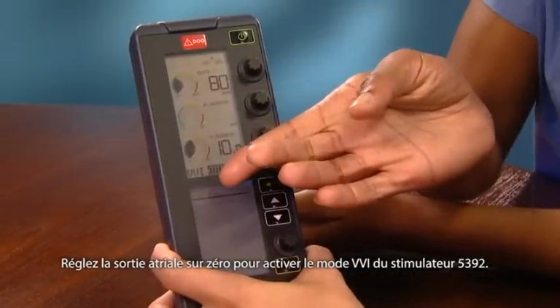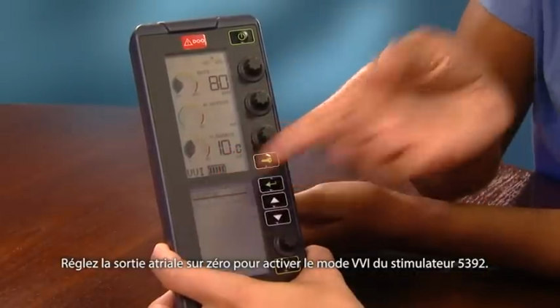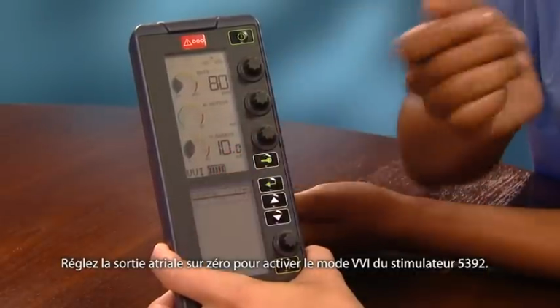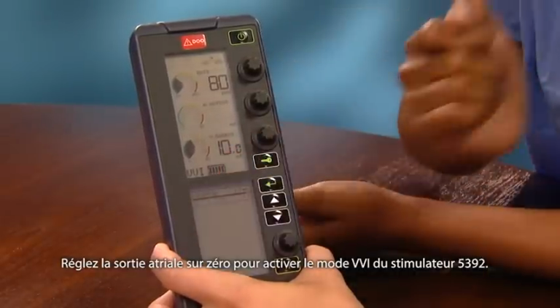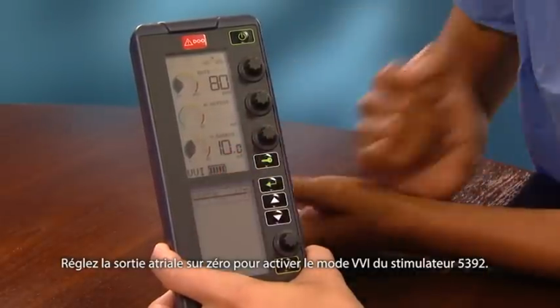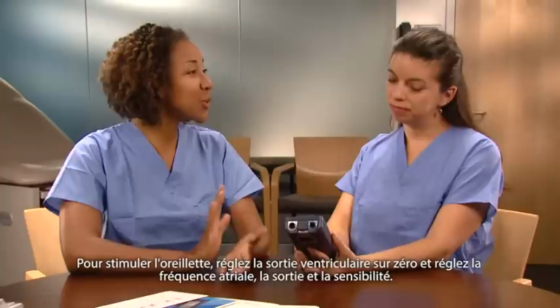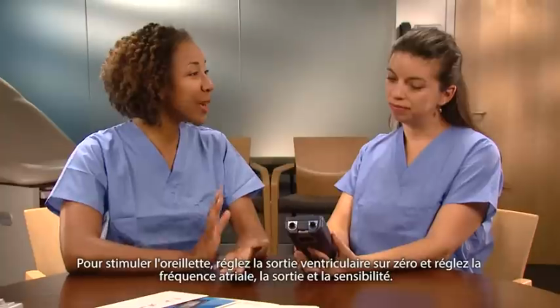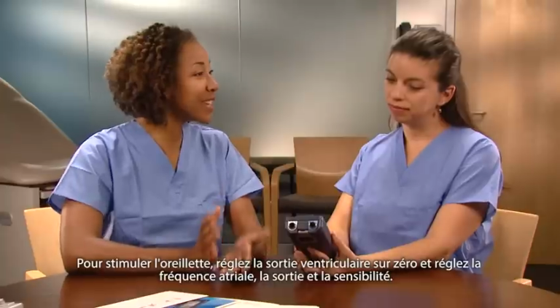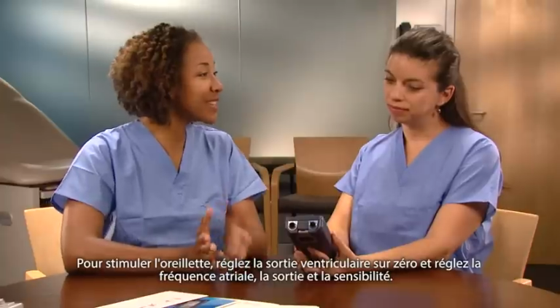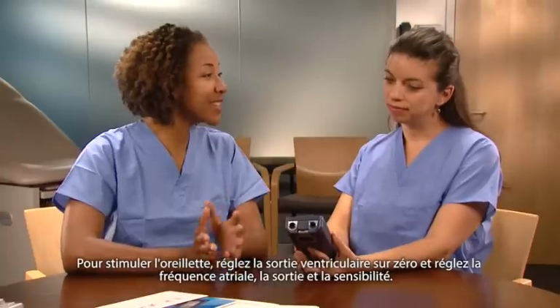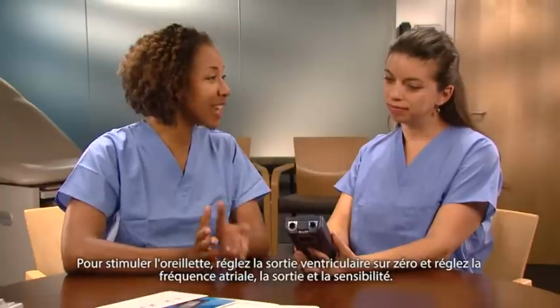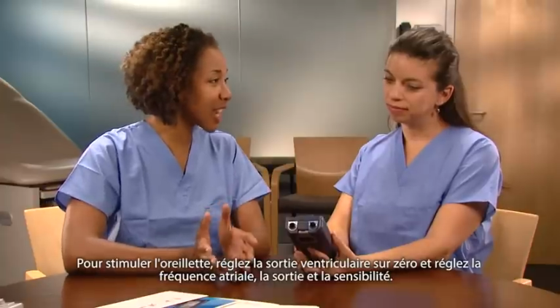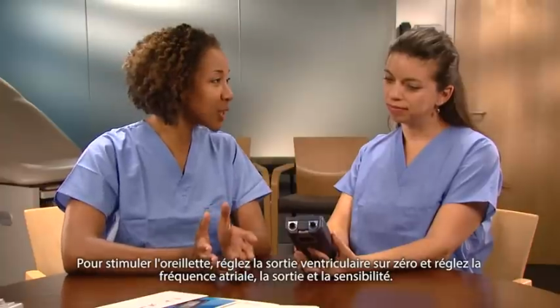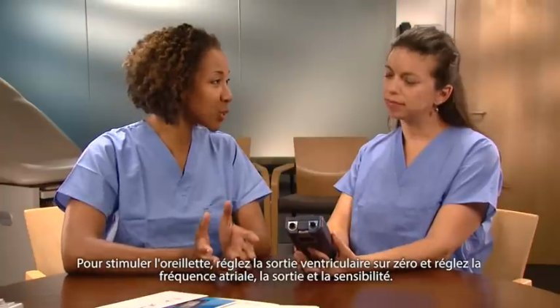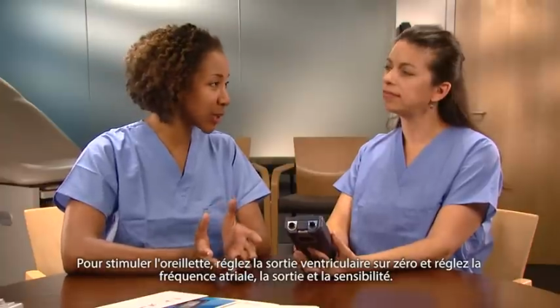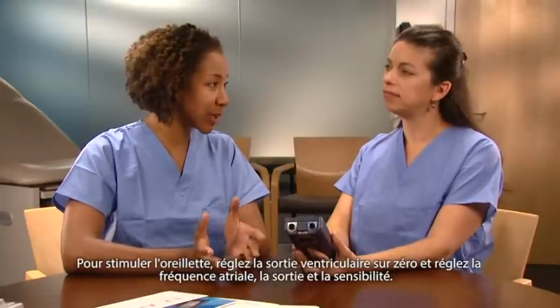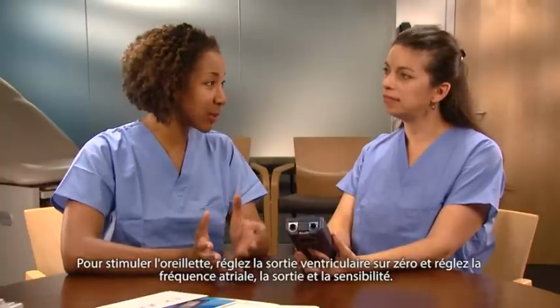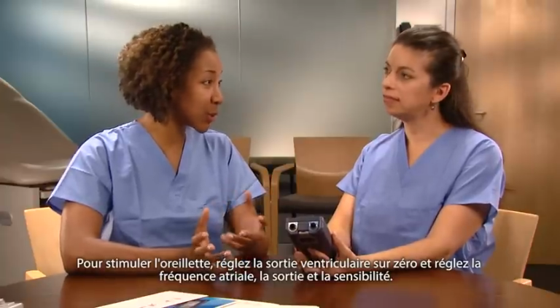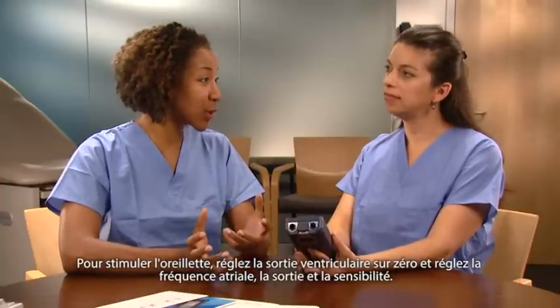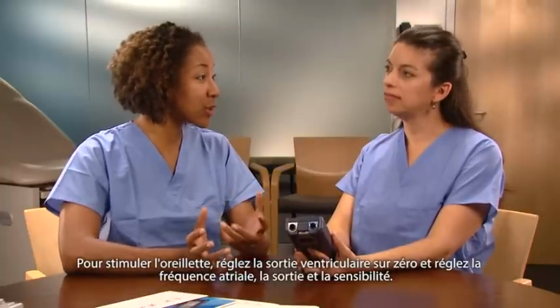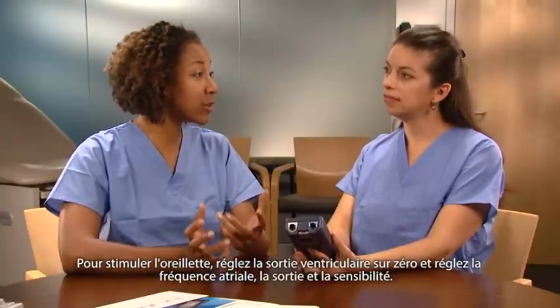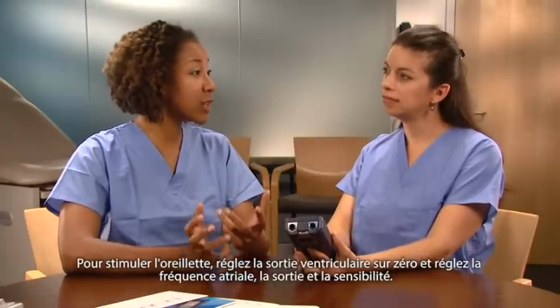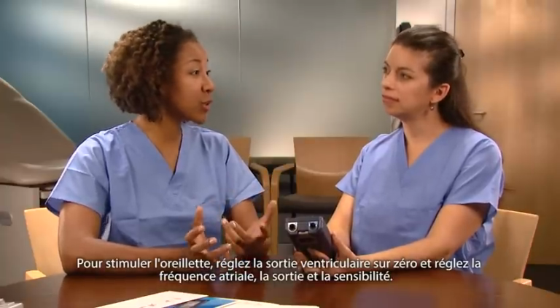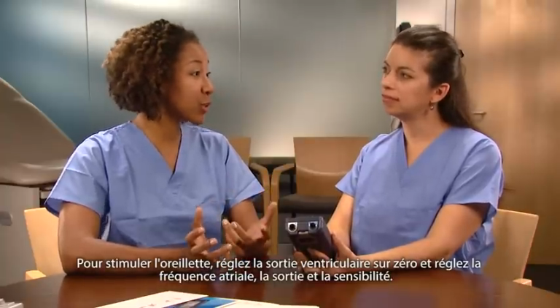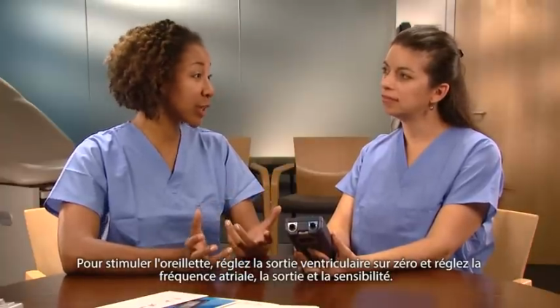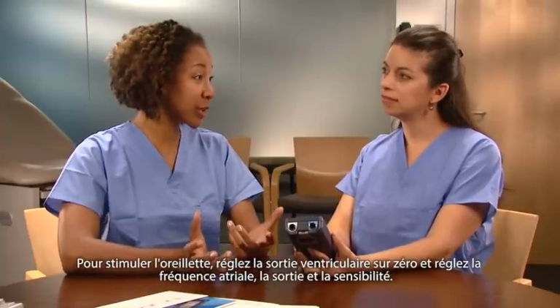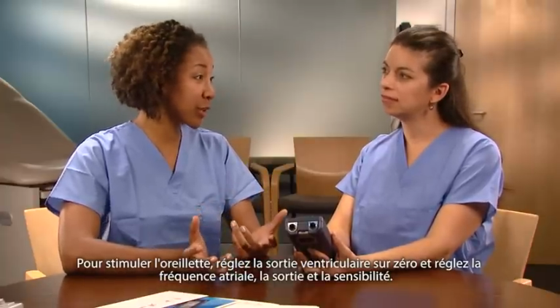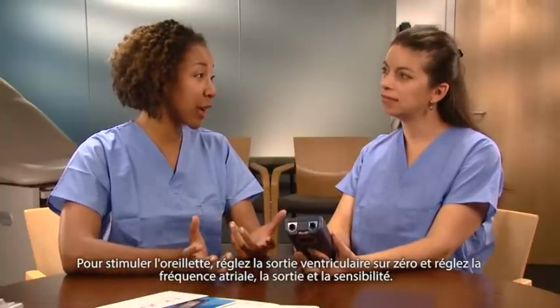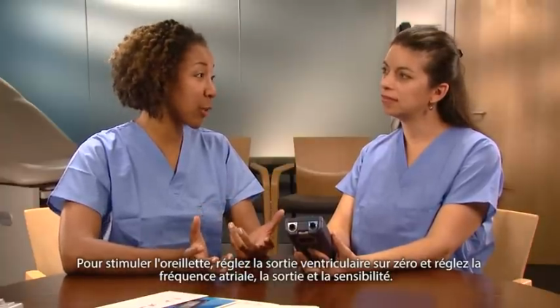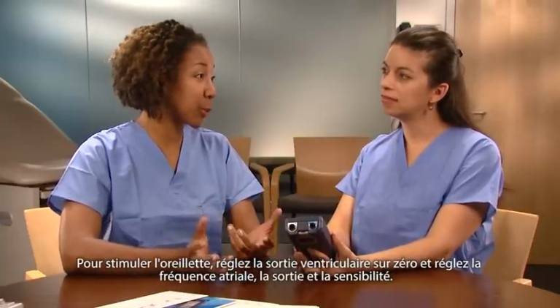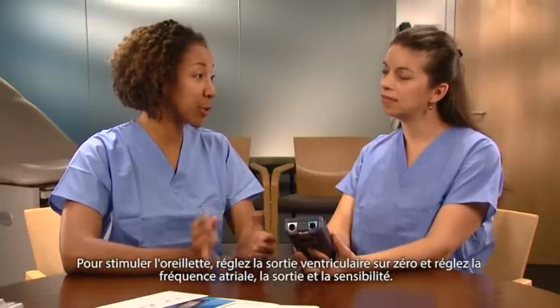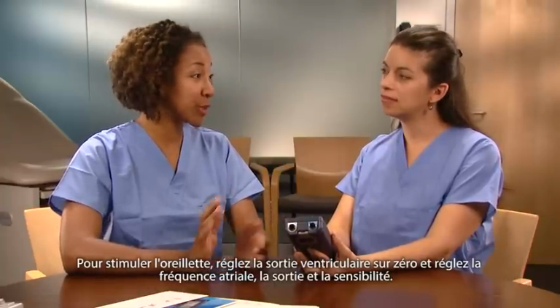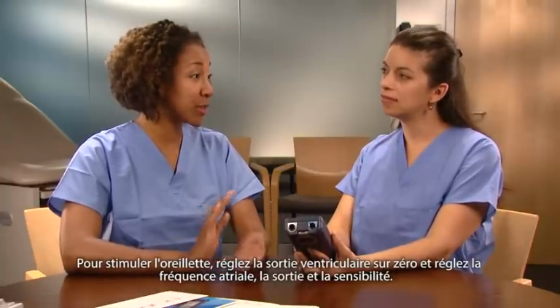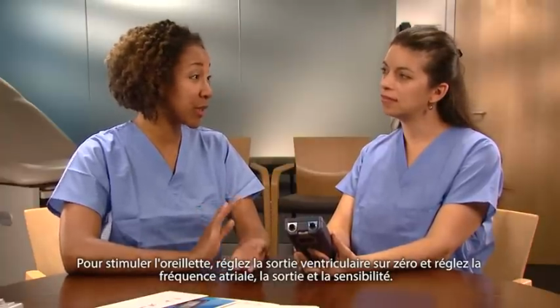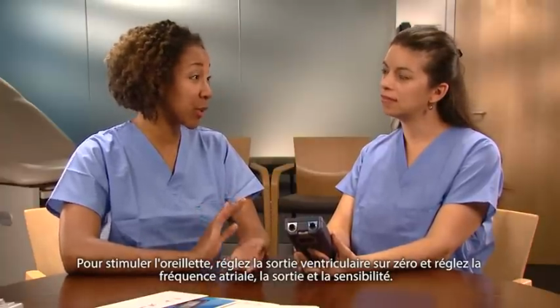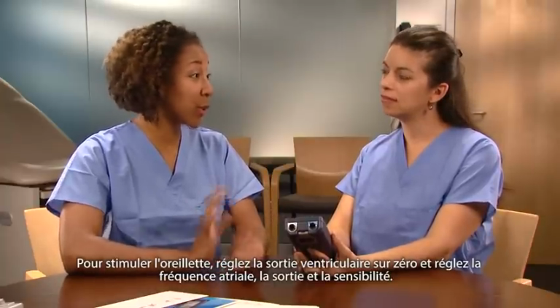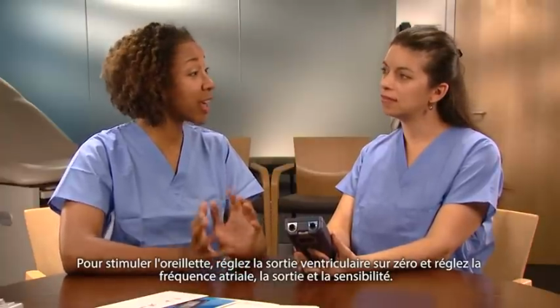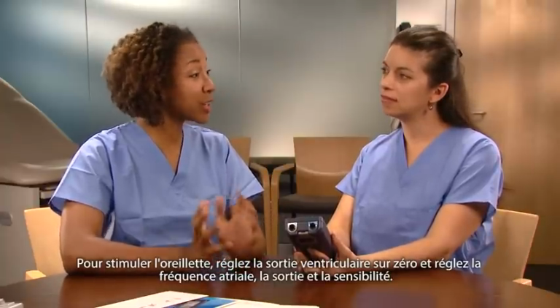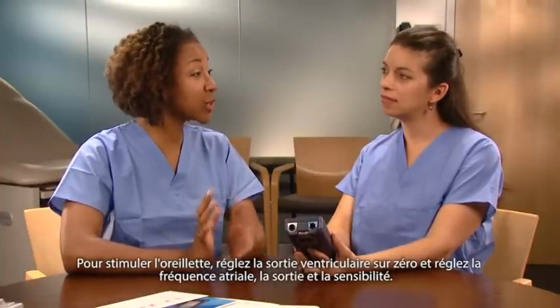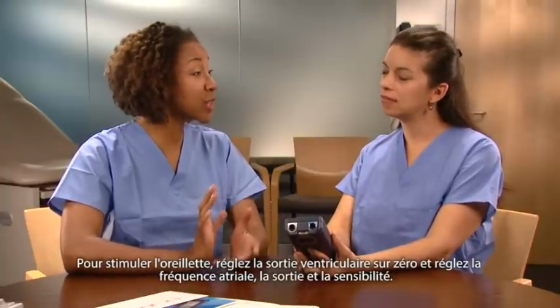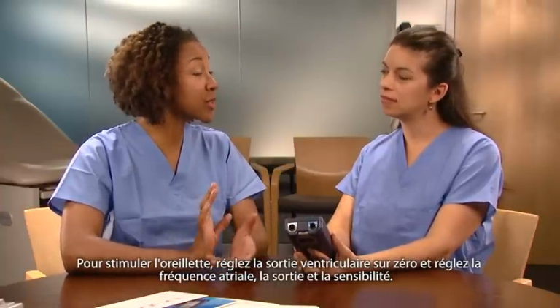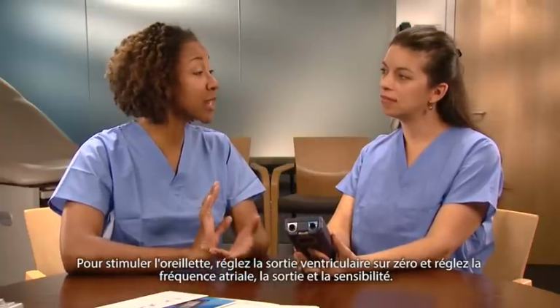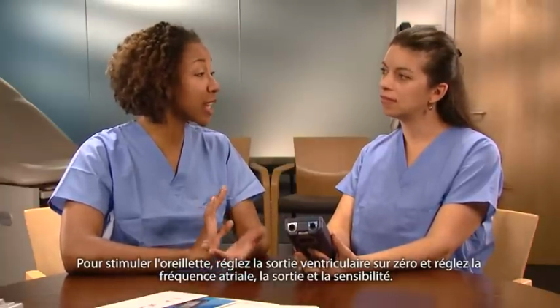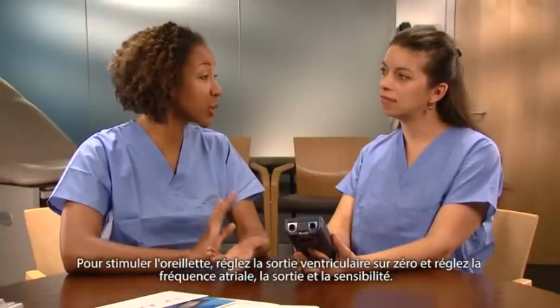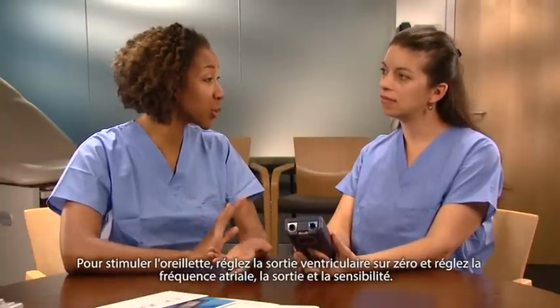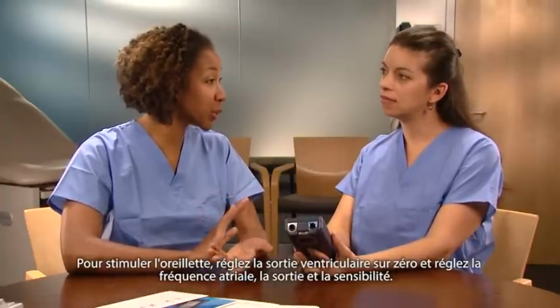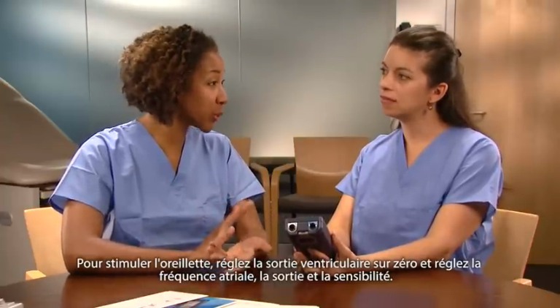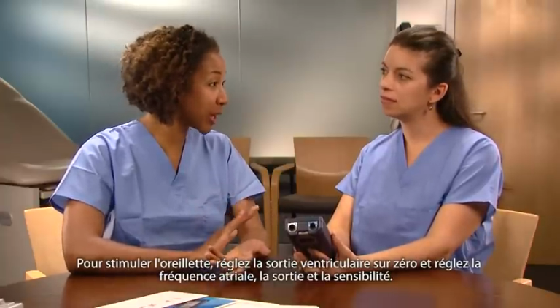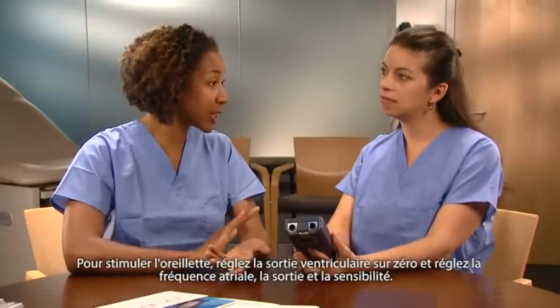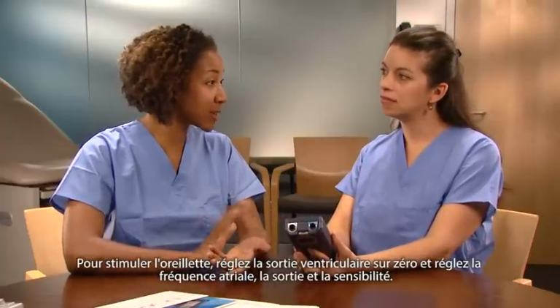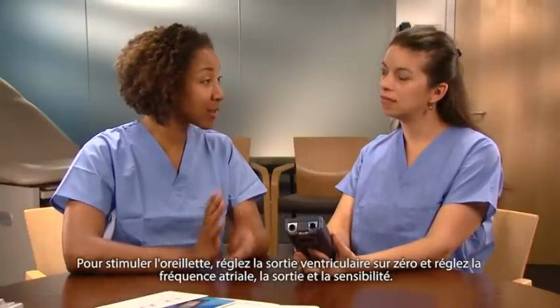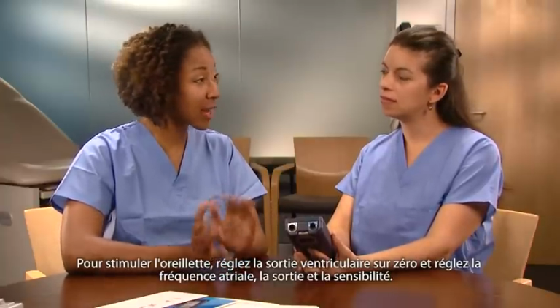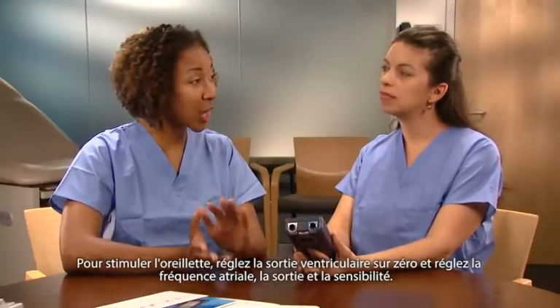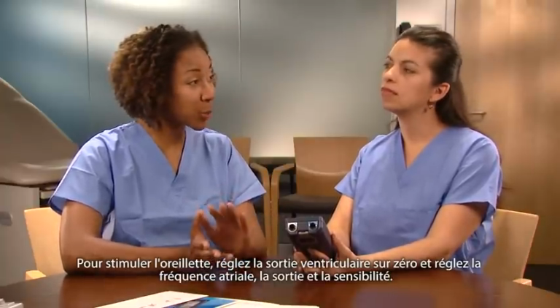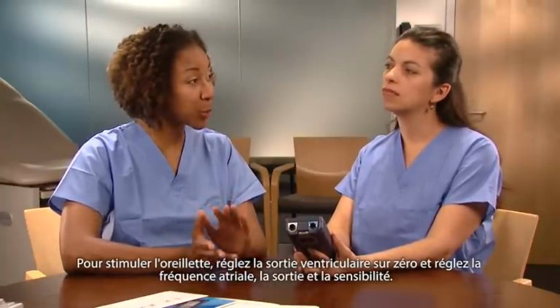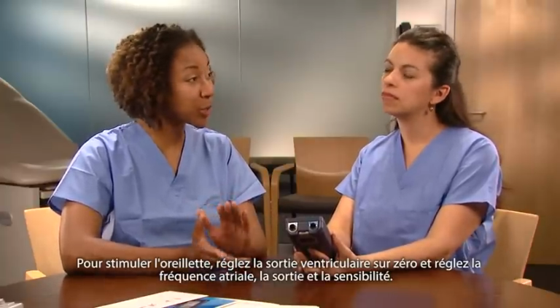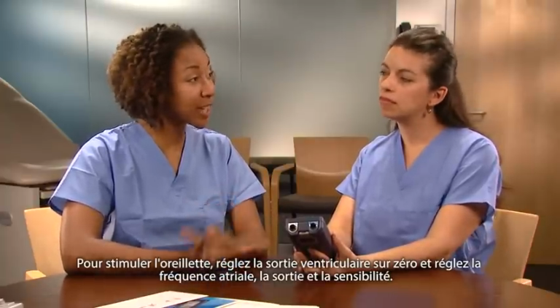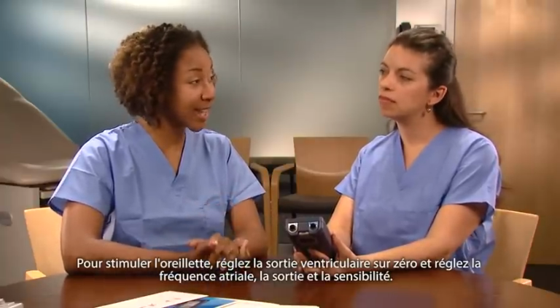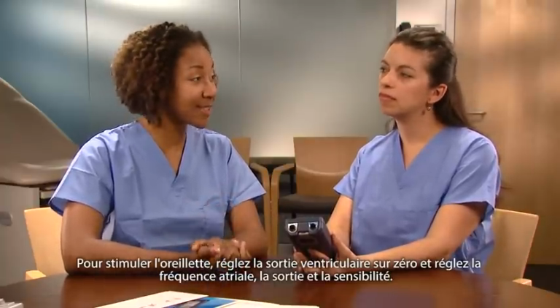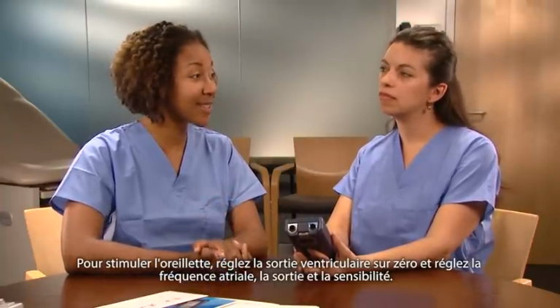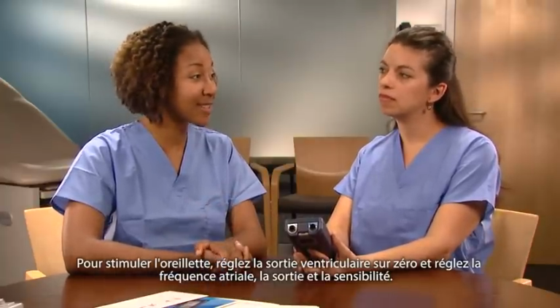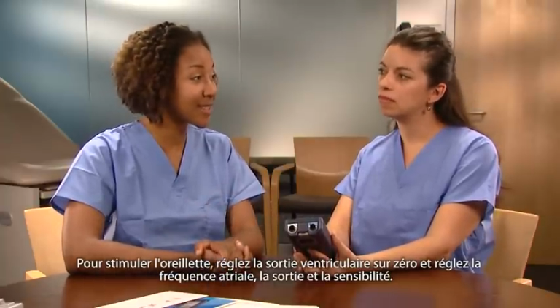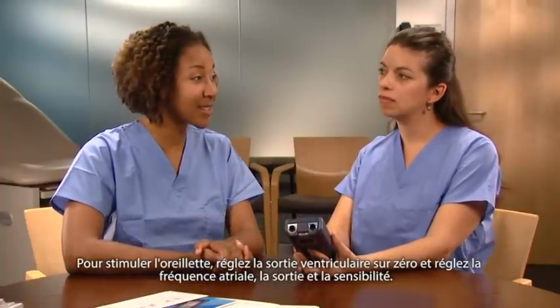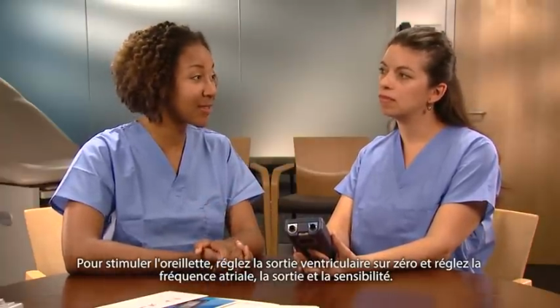To pace in the atrium, turn the ventricular output to 0, and adjust the atrial rate, output, and sensitivity.